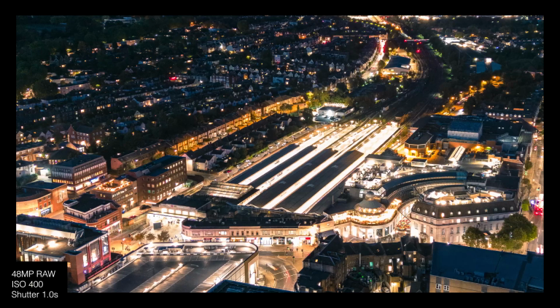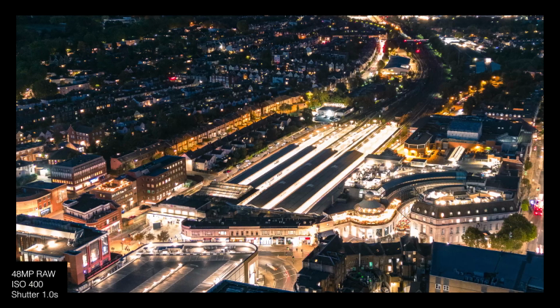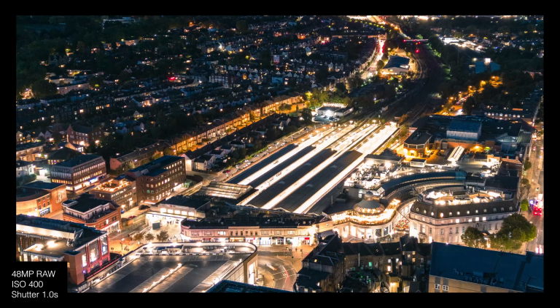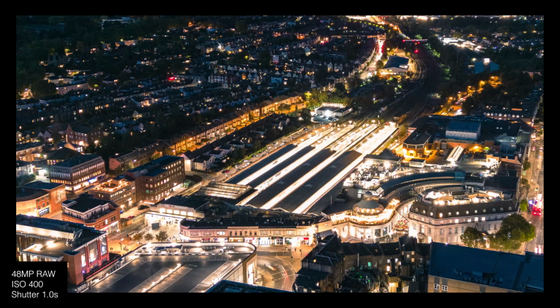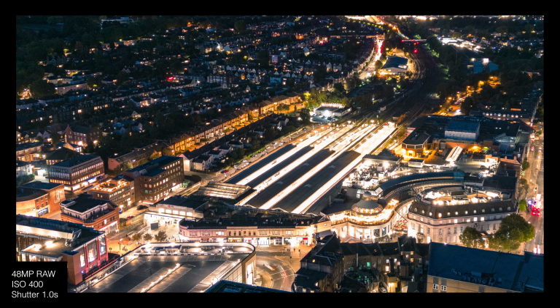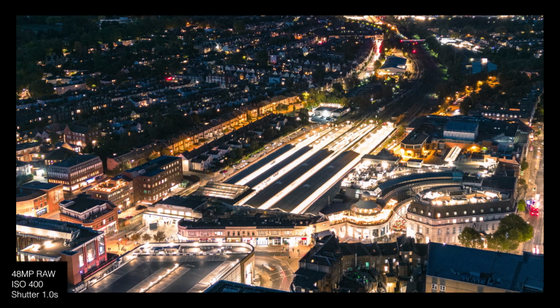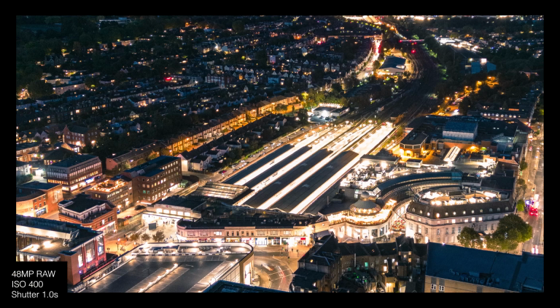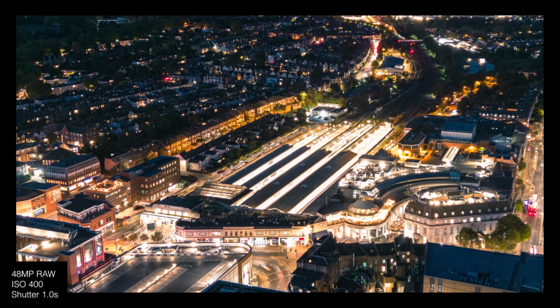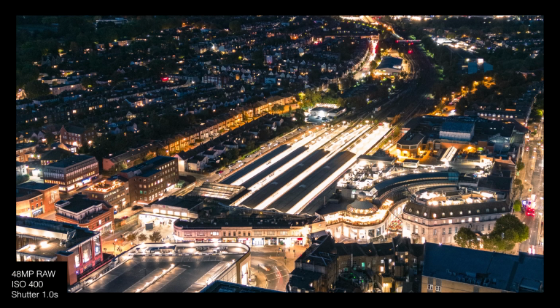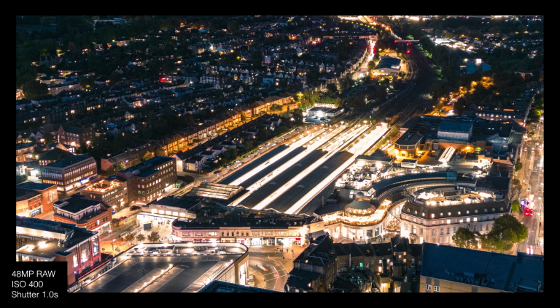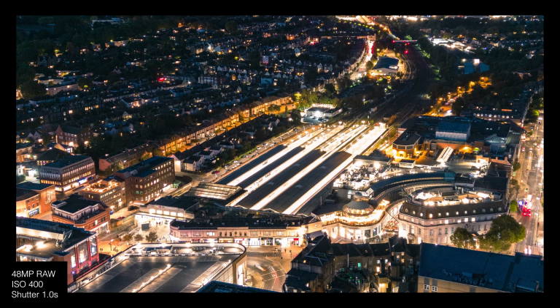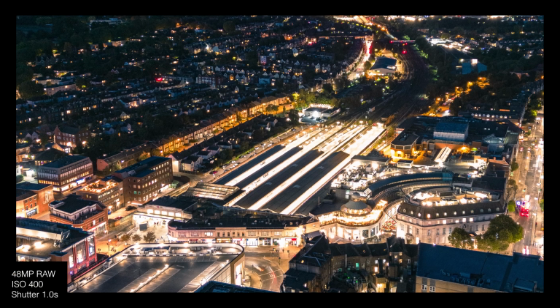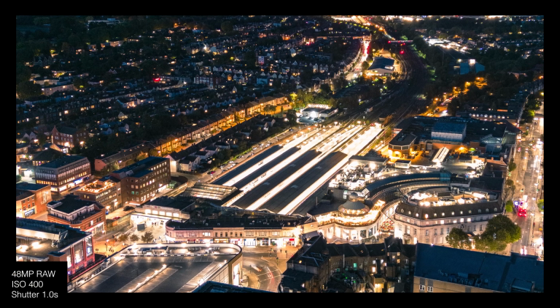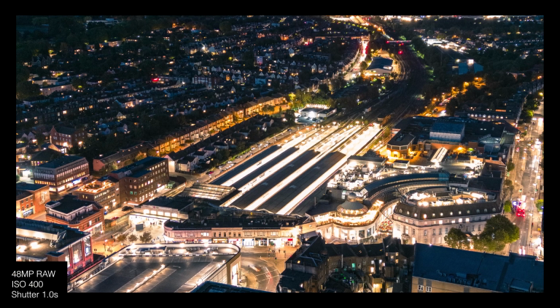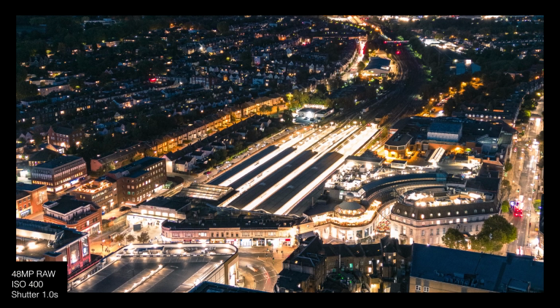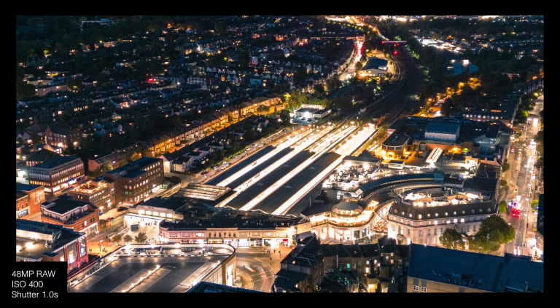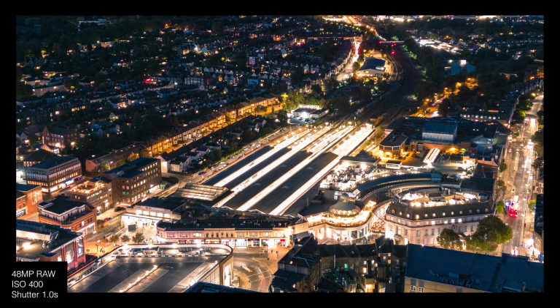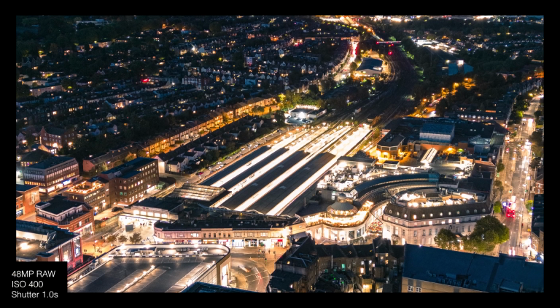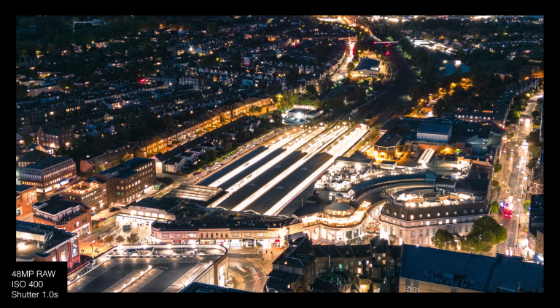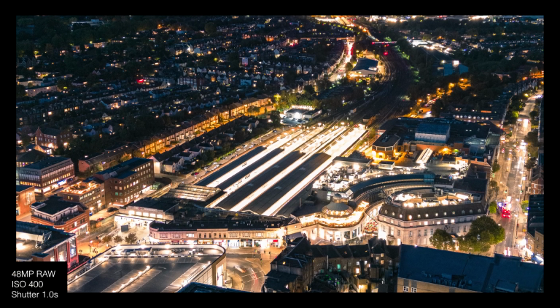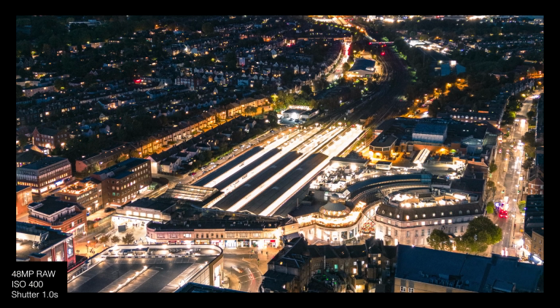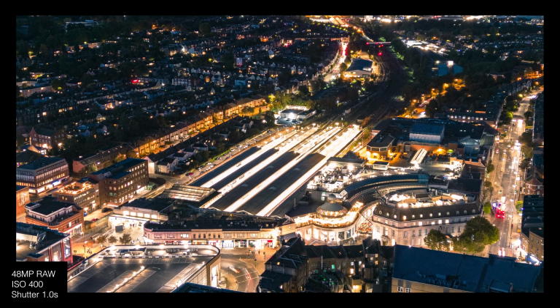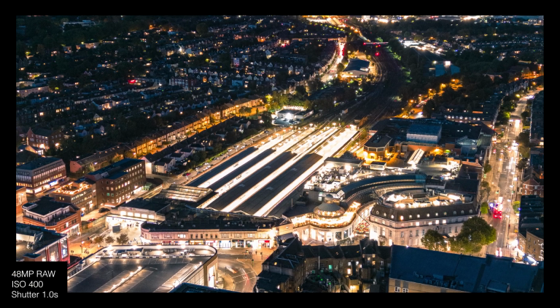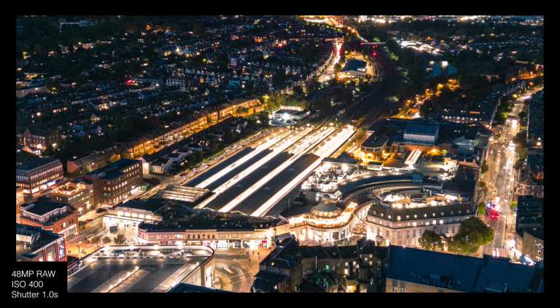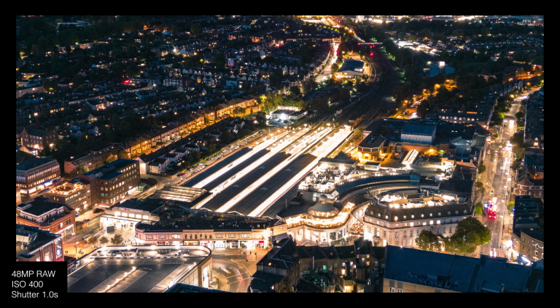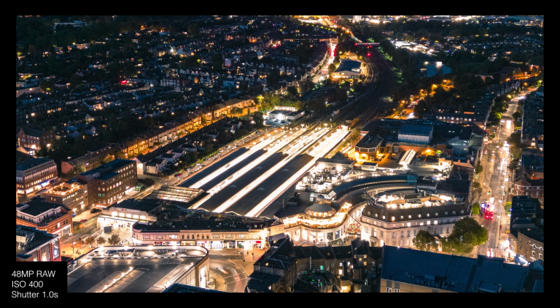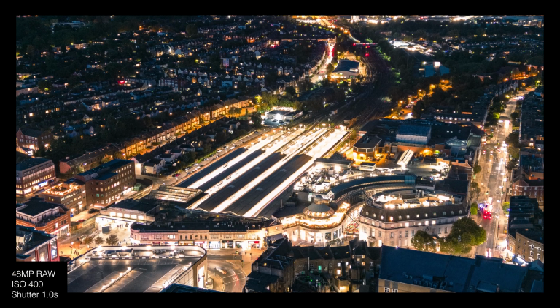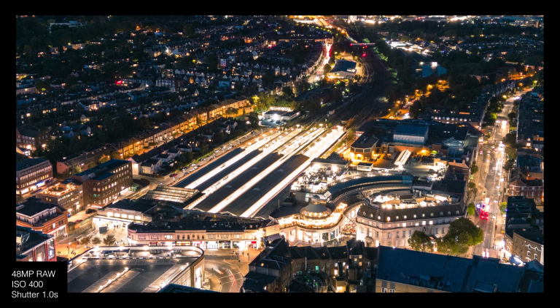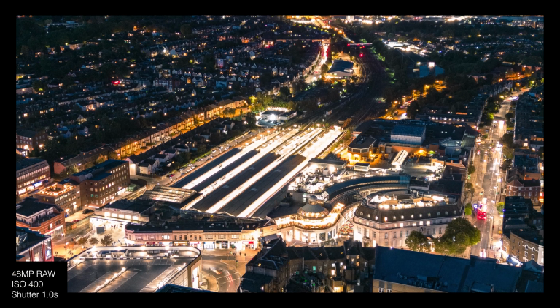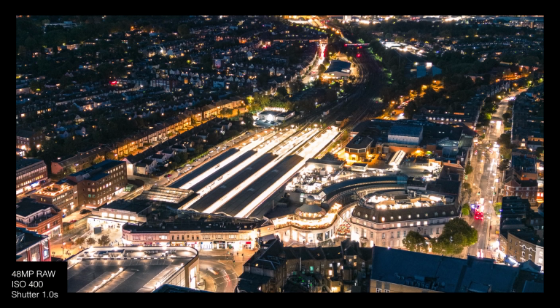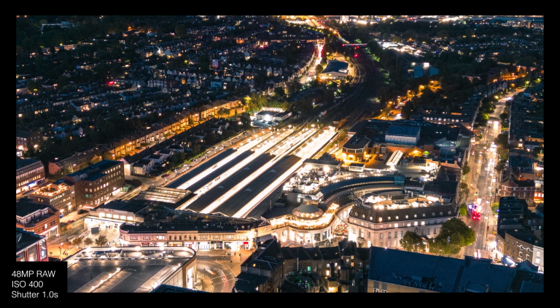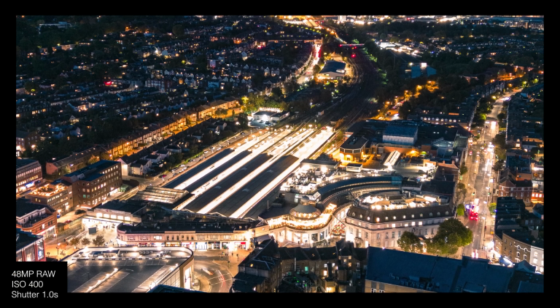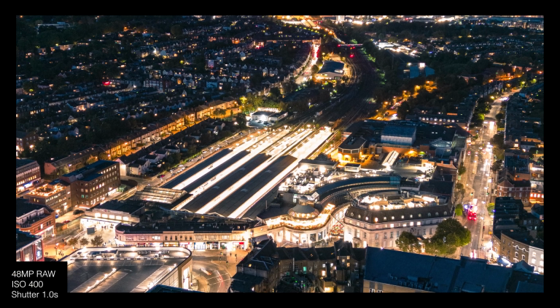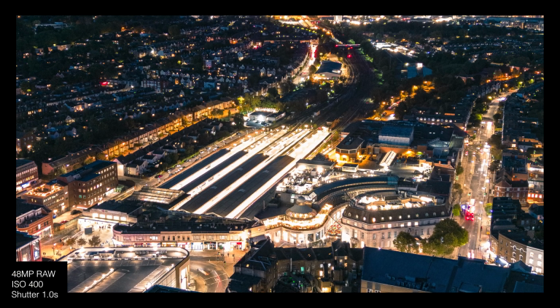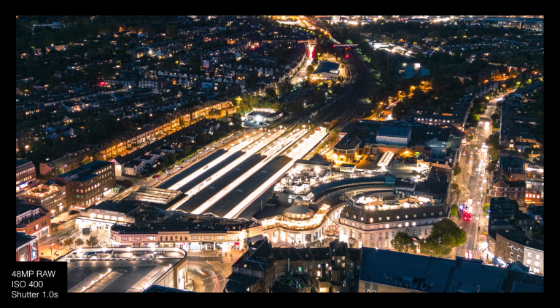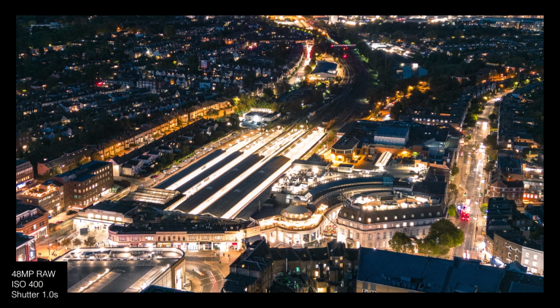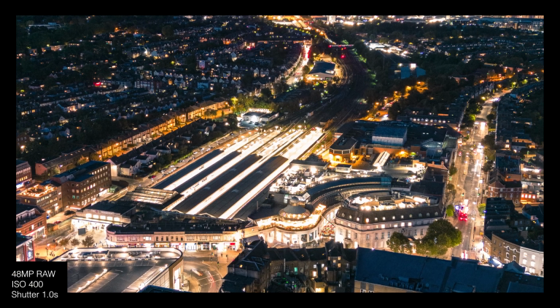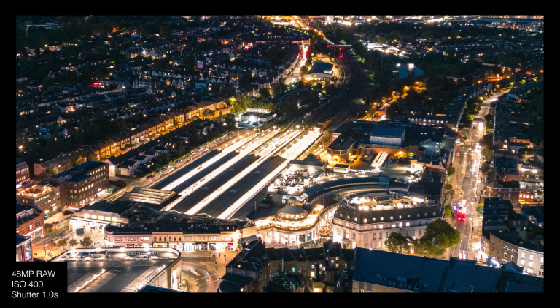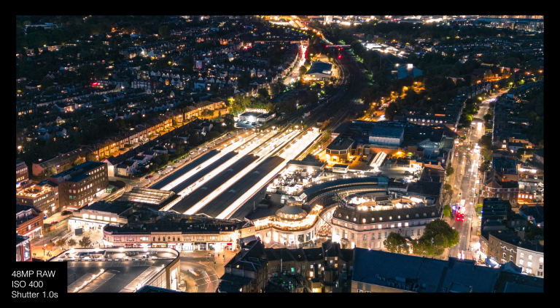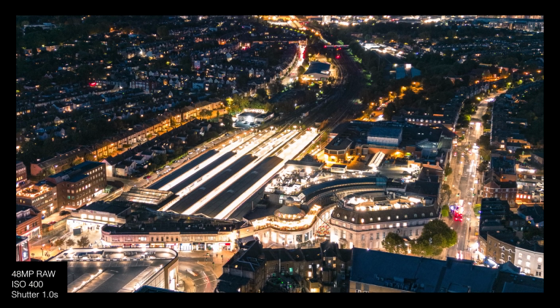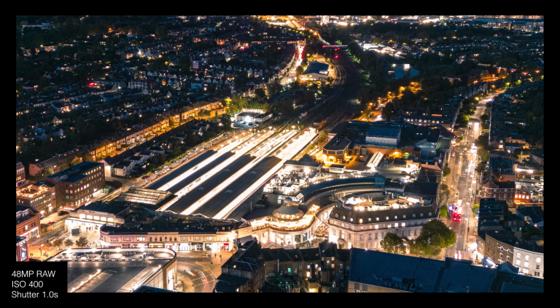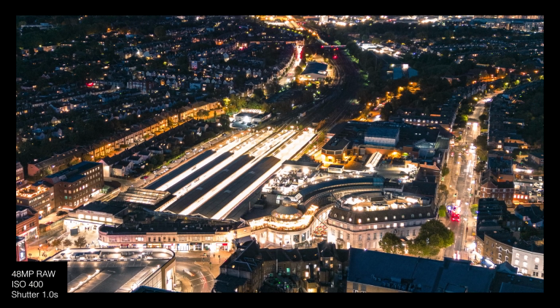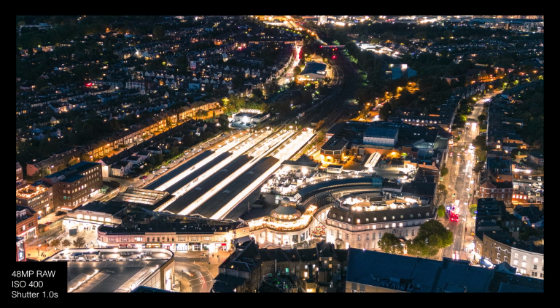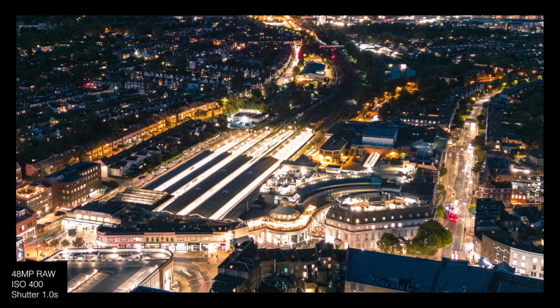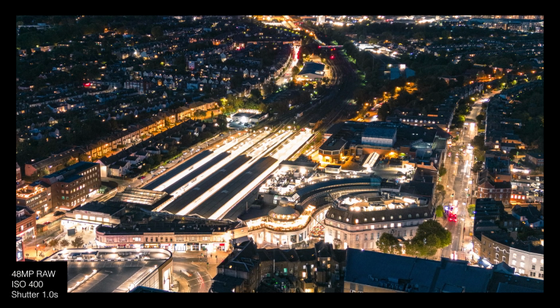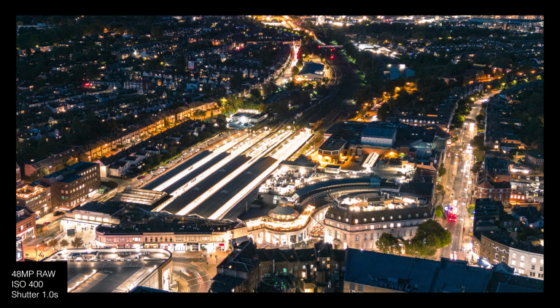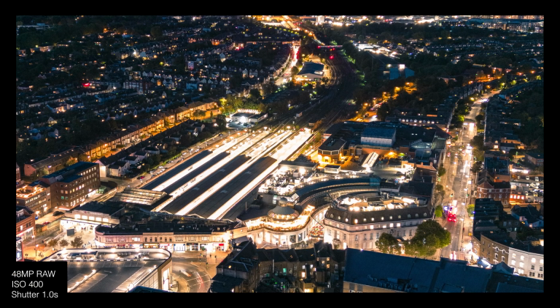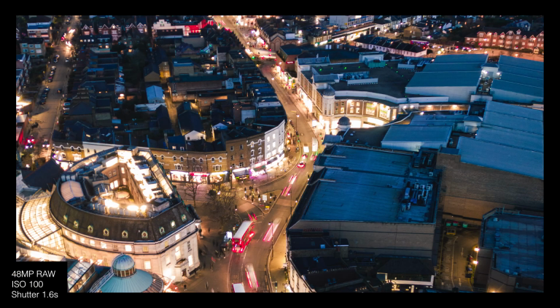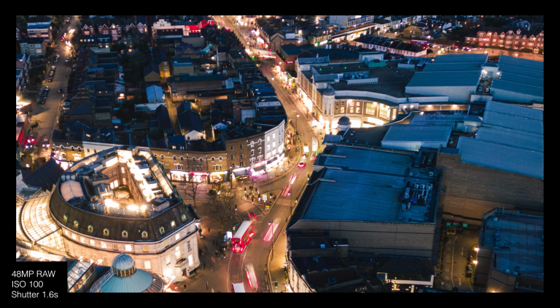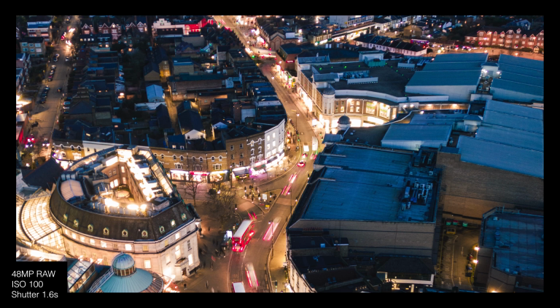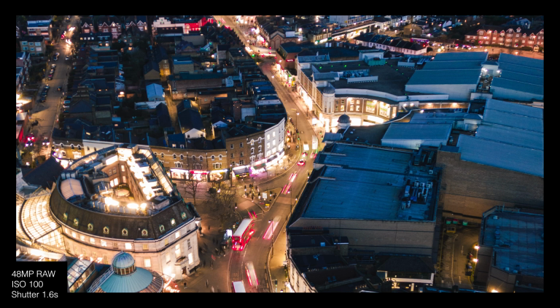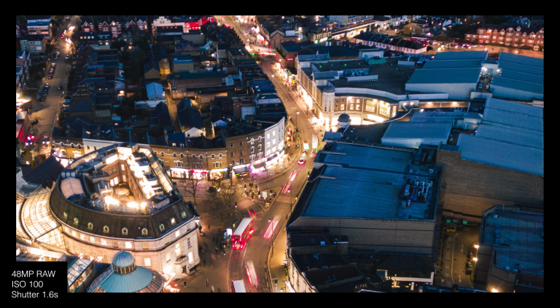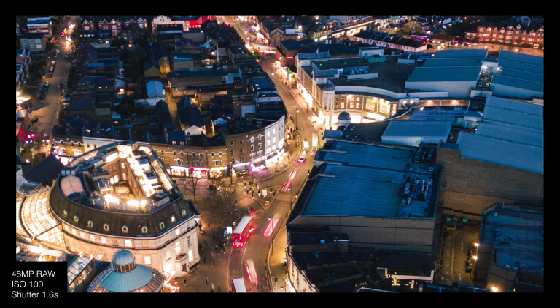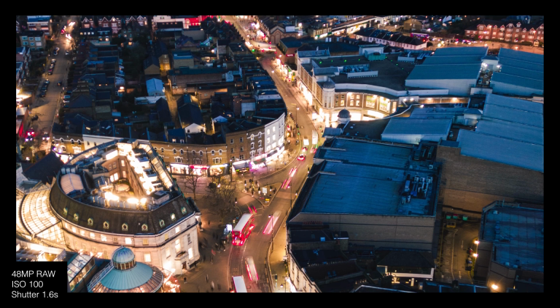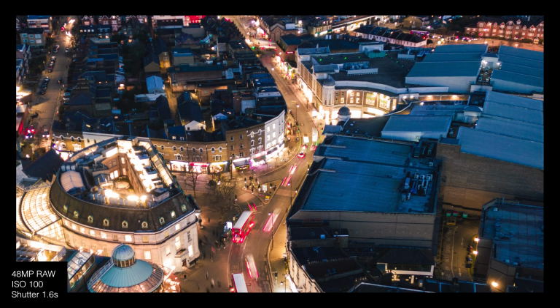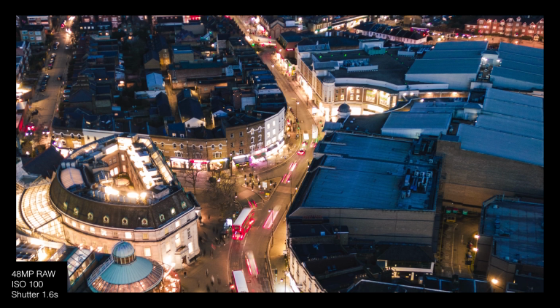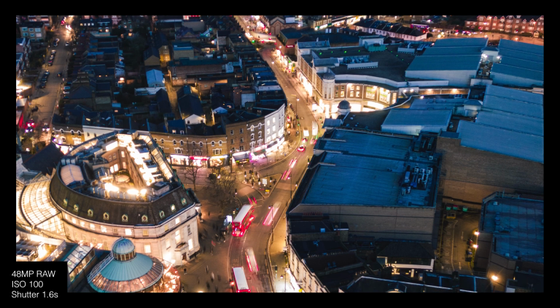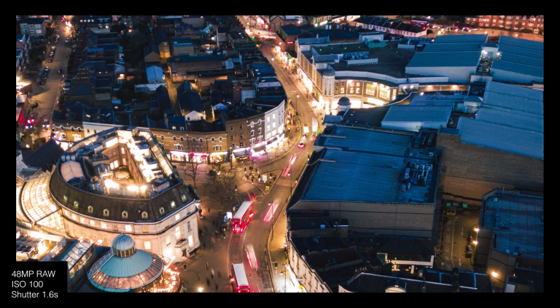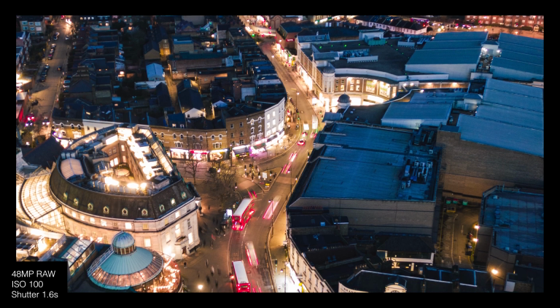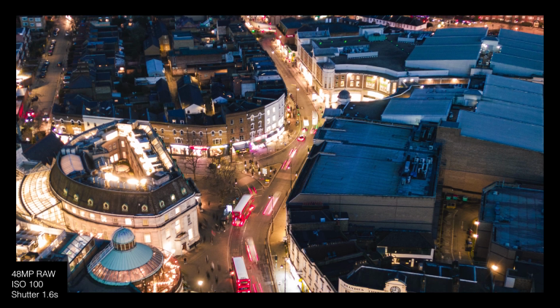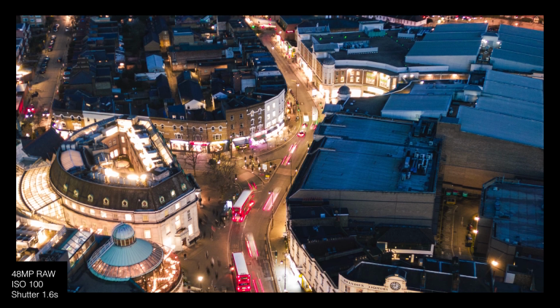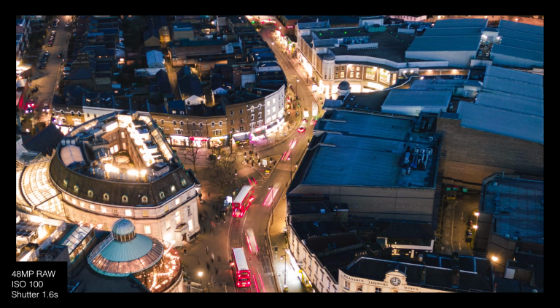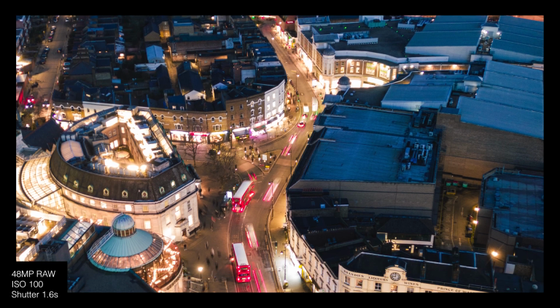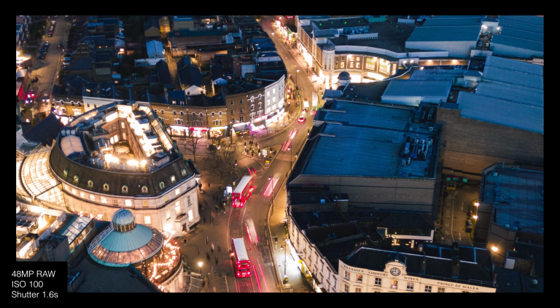Stills in low light are pretty great as well. As long as the drone stays fairly still, you can get a long exposure photo and it does a really good job.